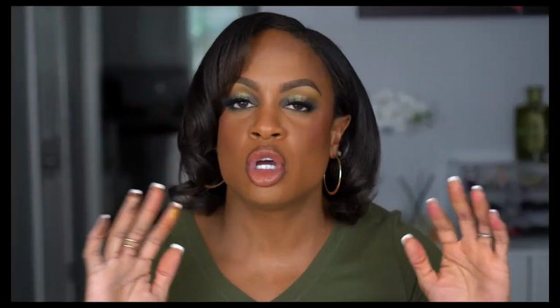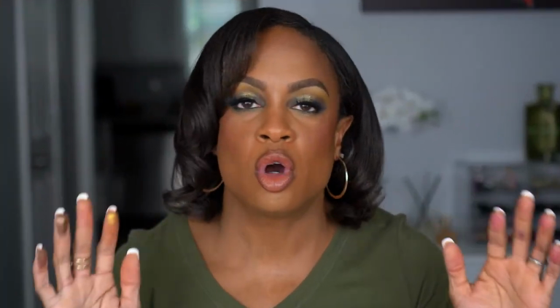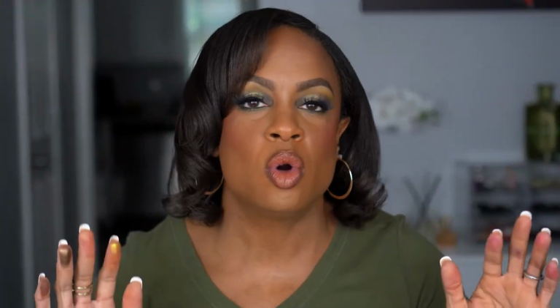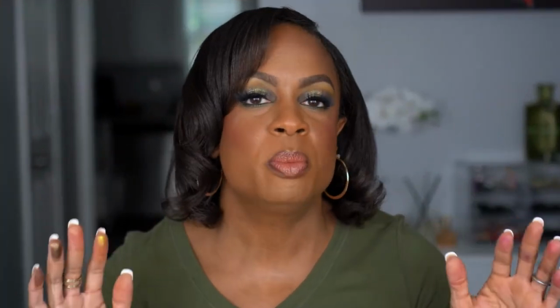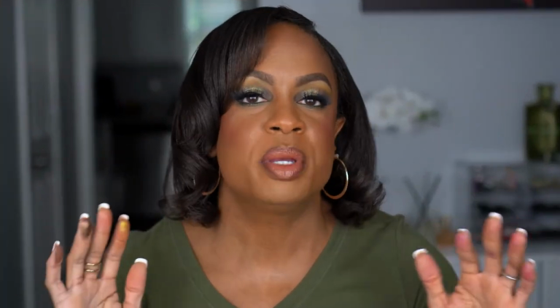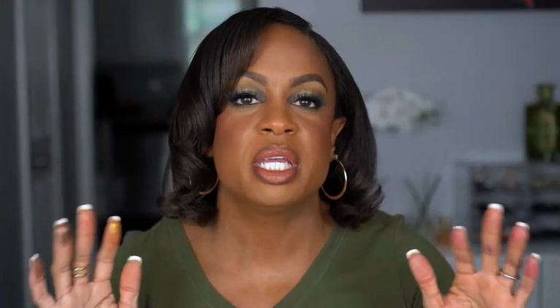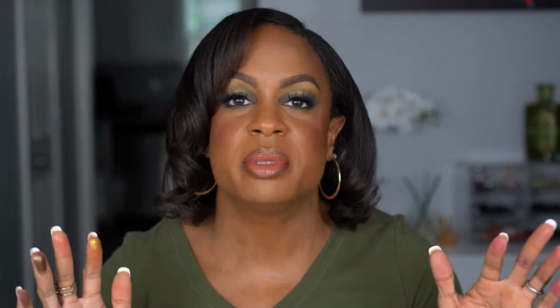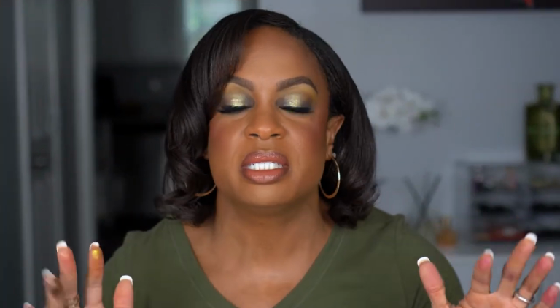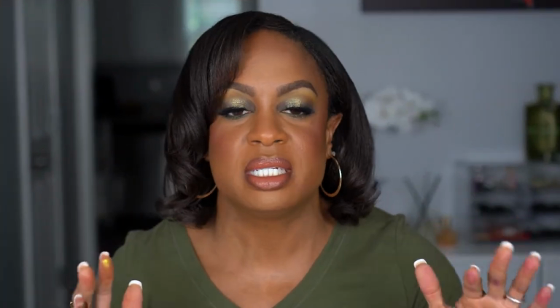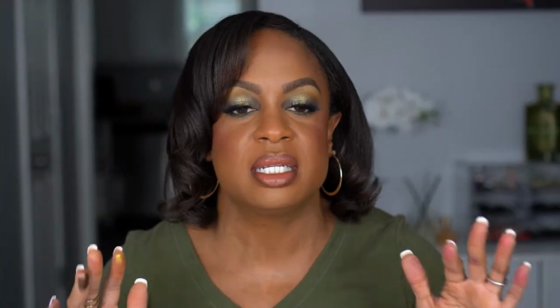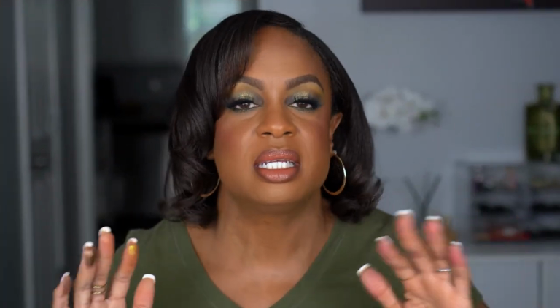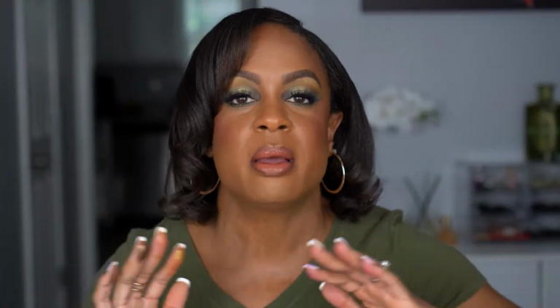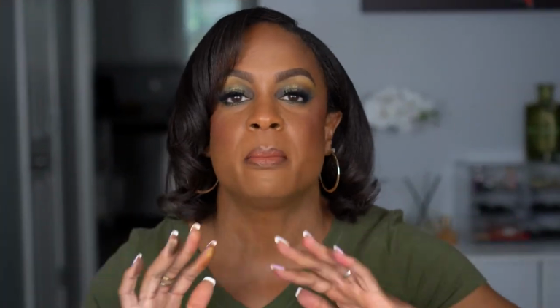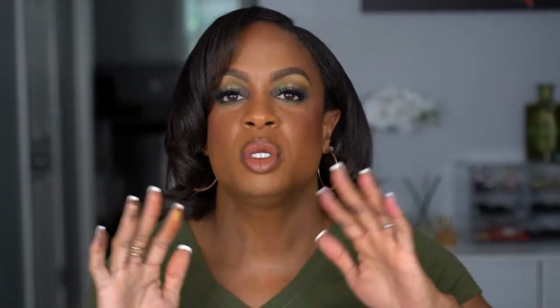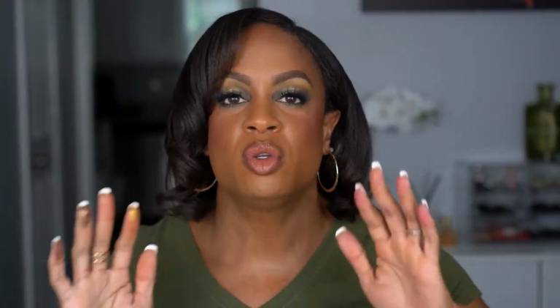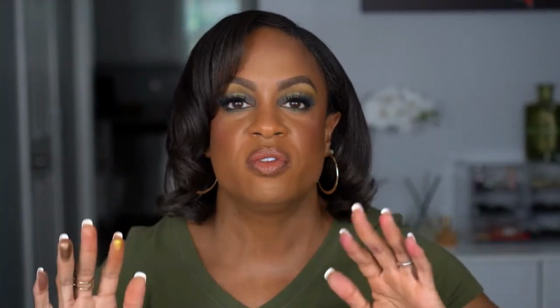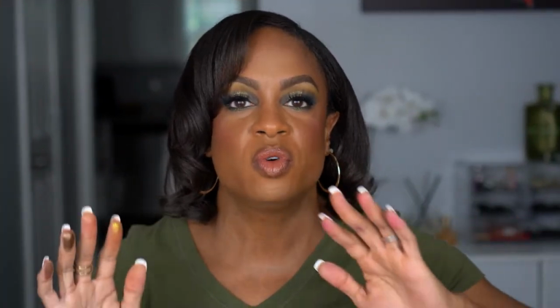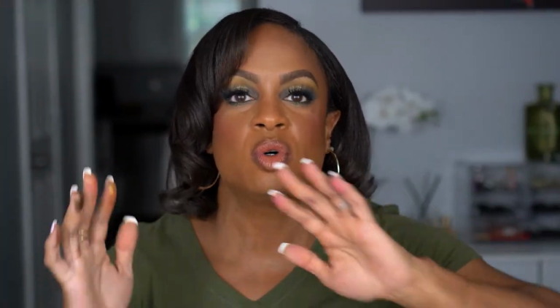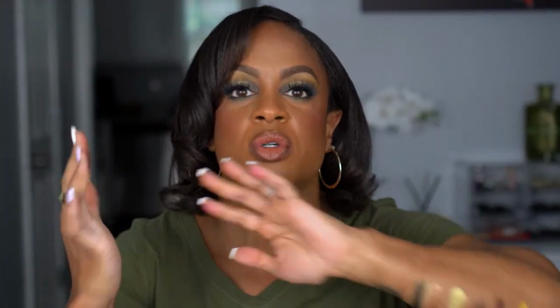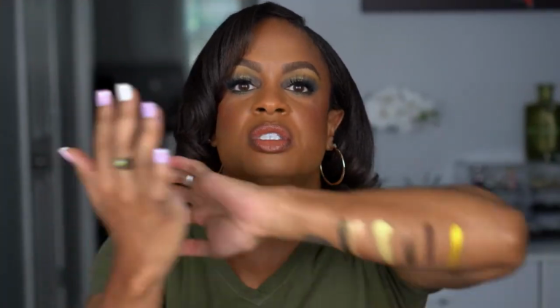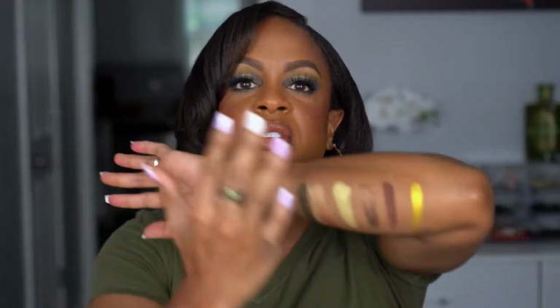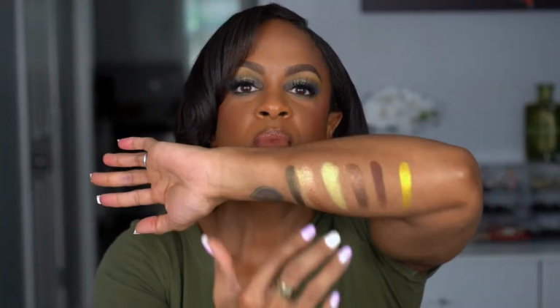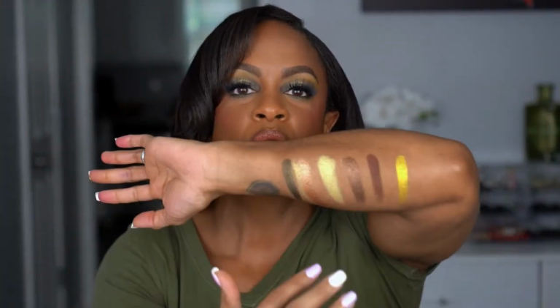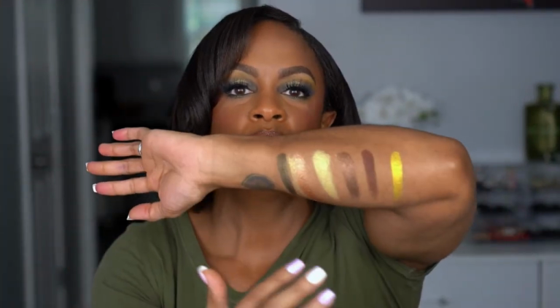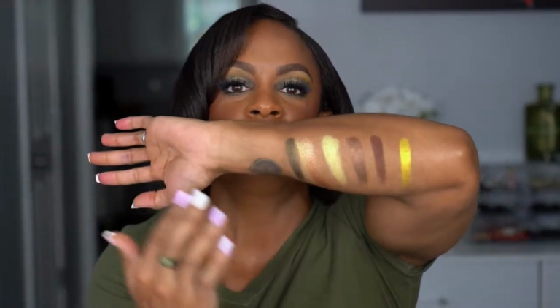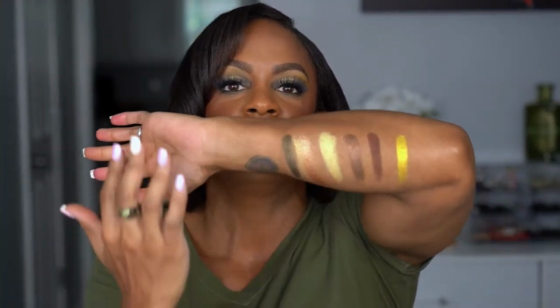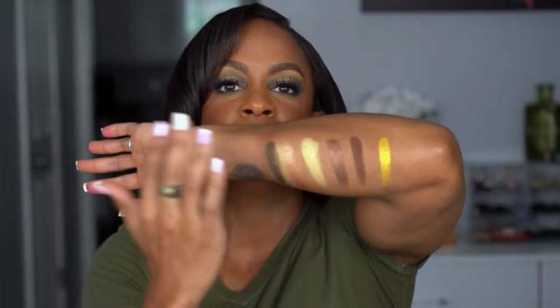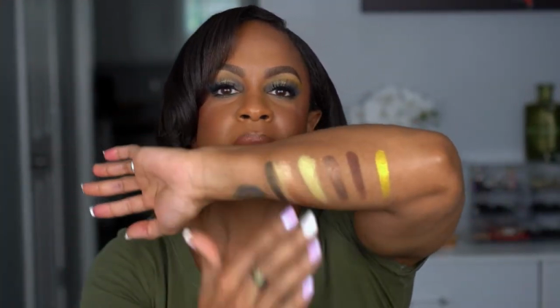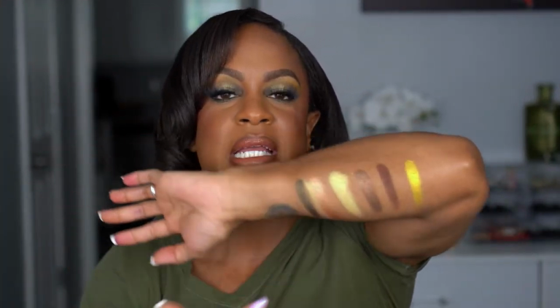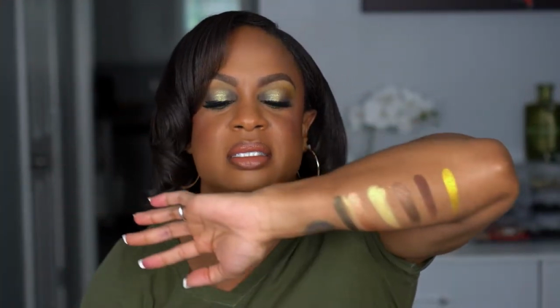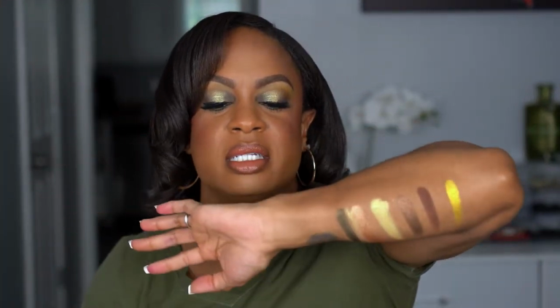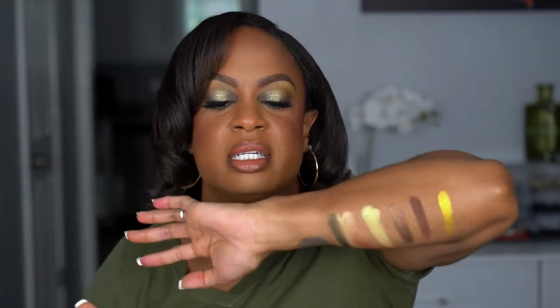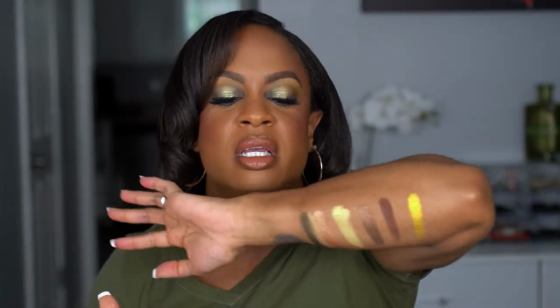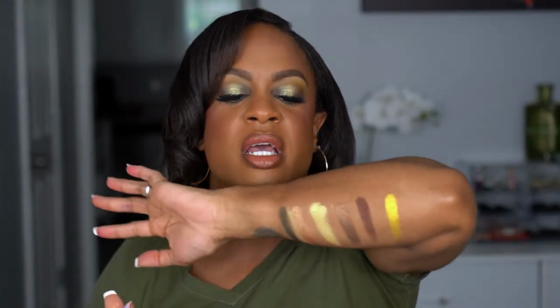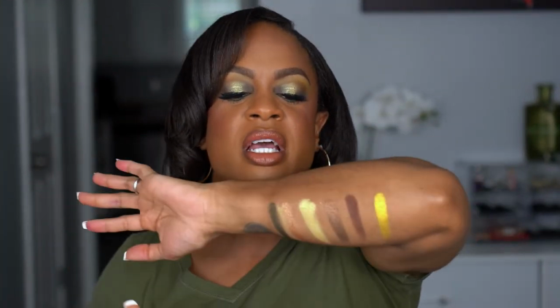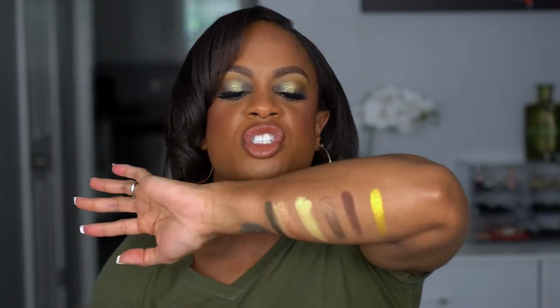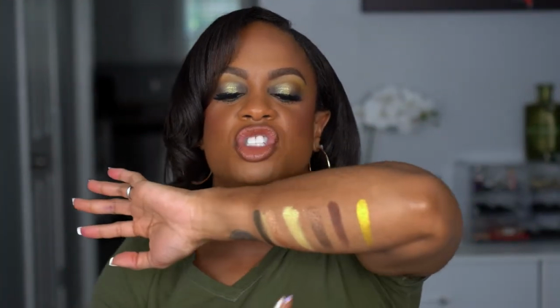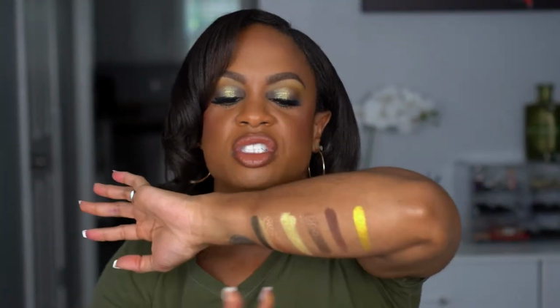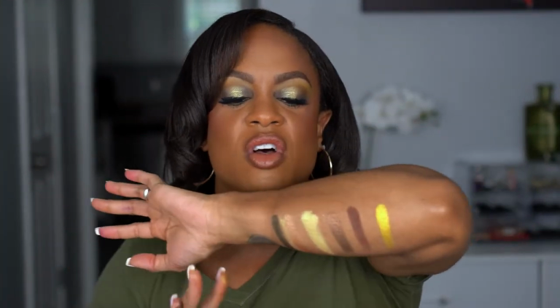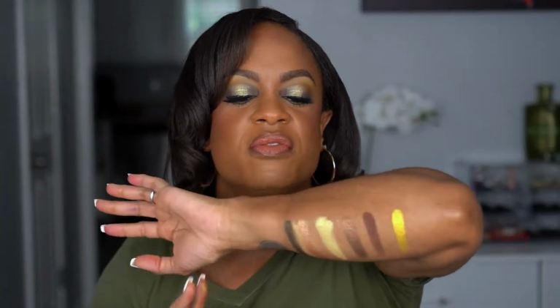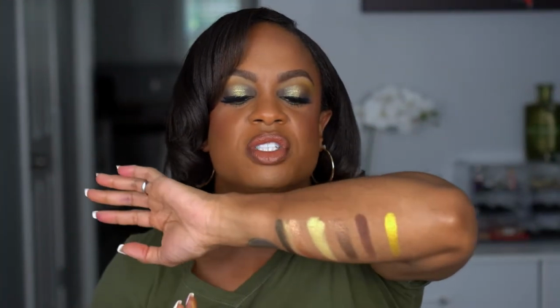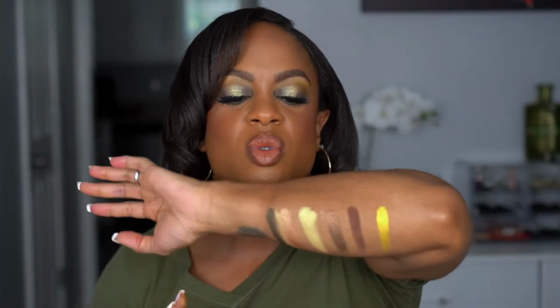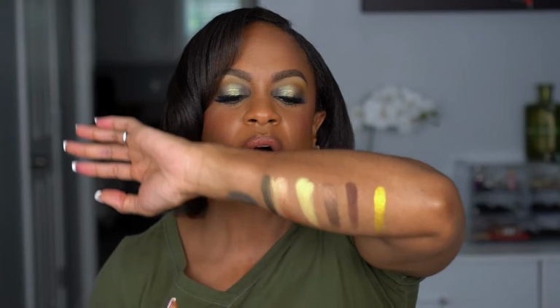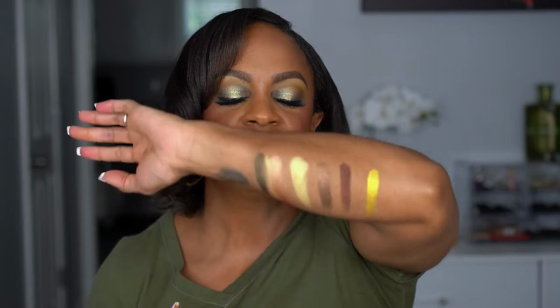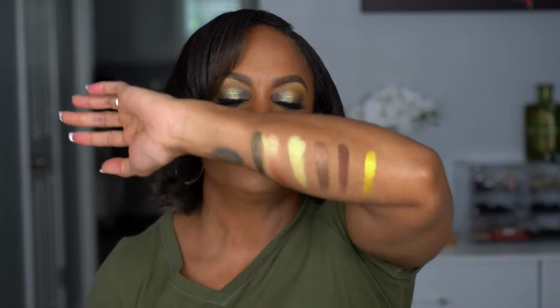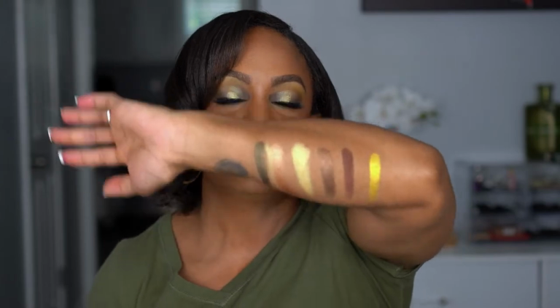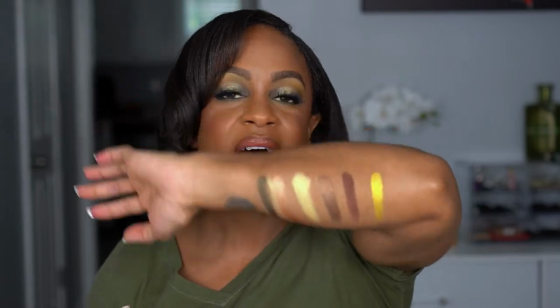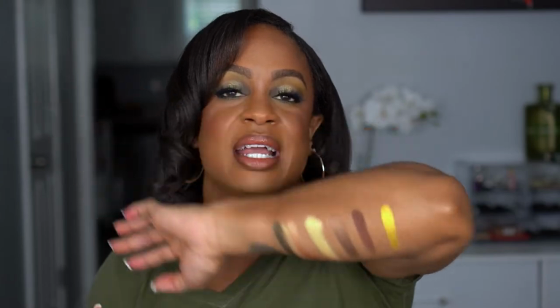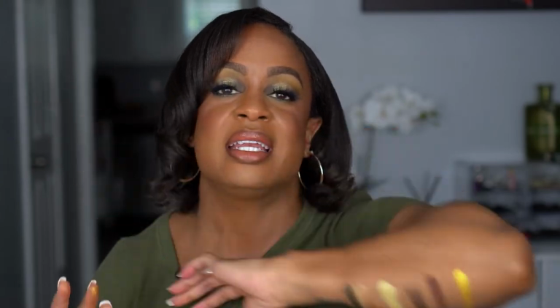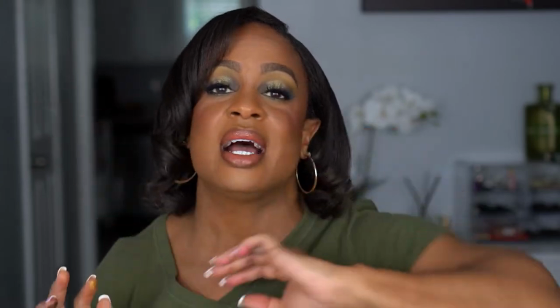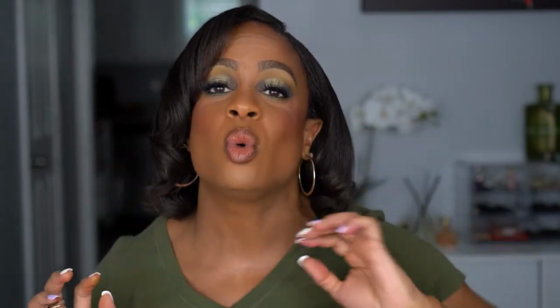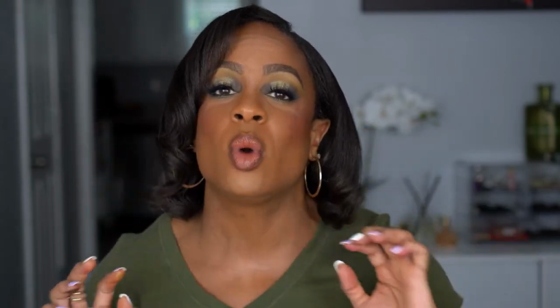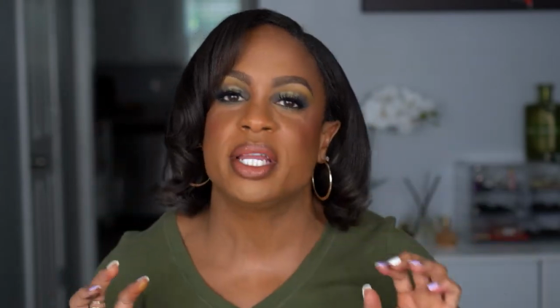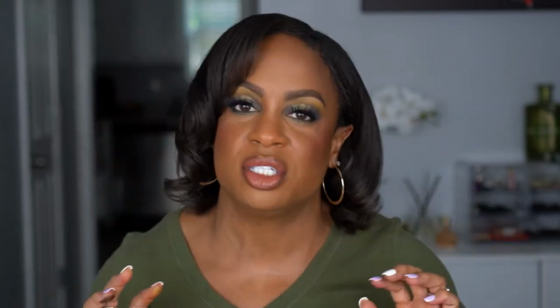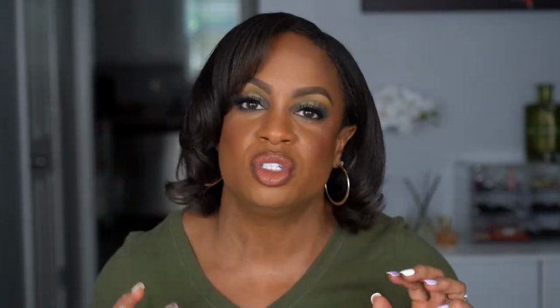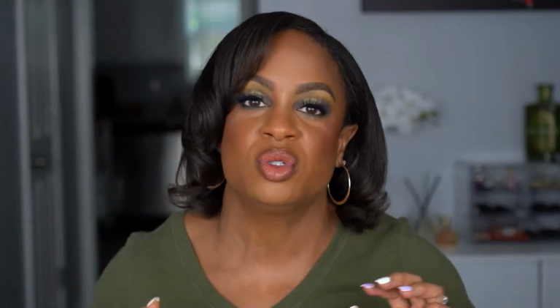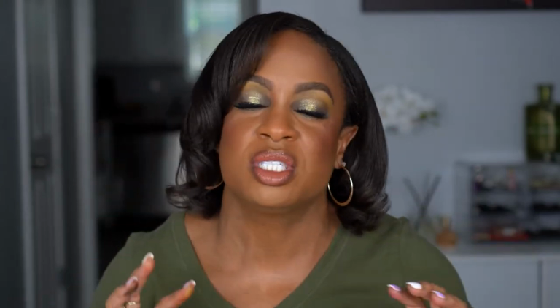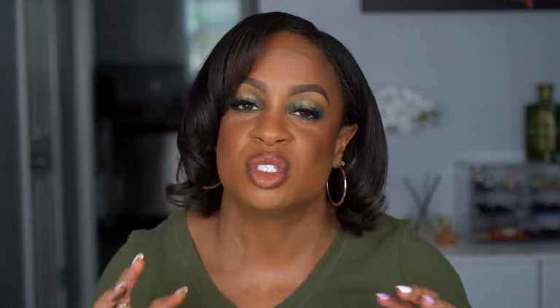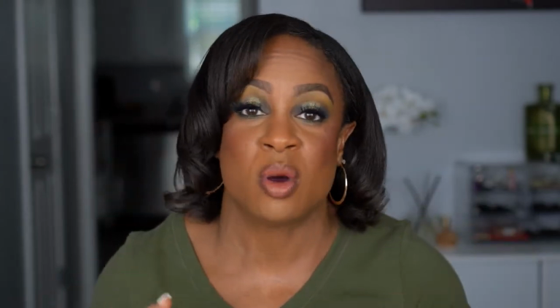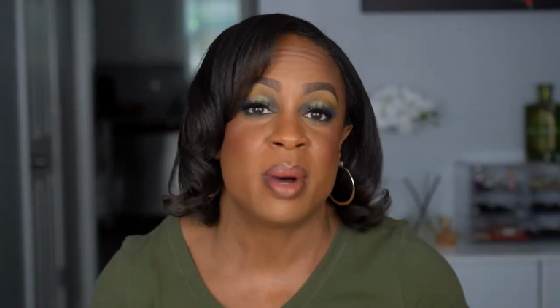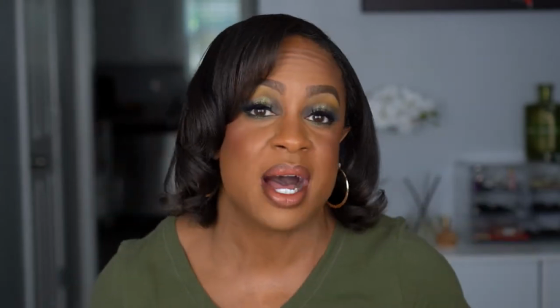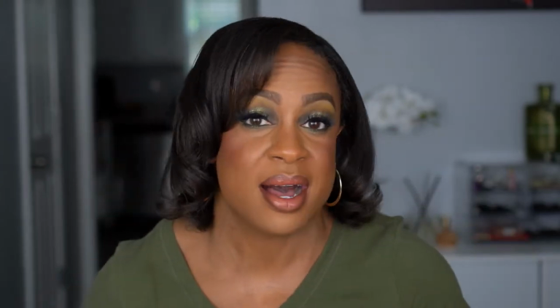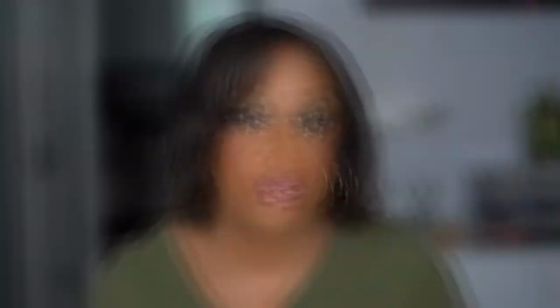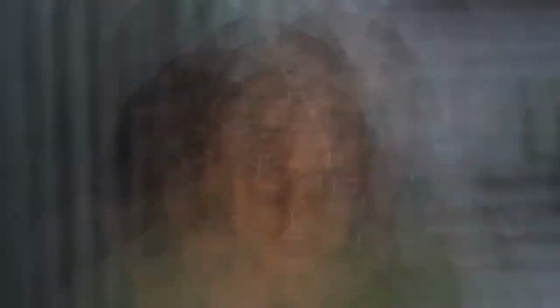So pigmented, beautiful, smooth, amazing — just off the swatches, I cannot wait to use this on my eyes.